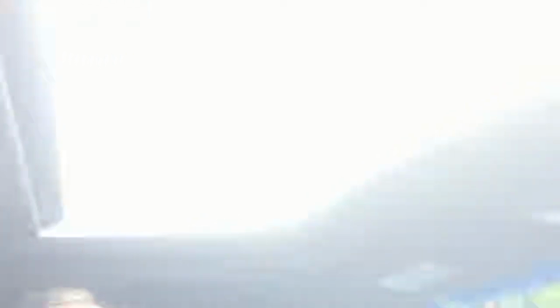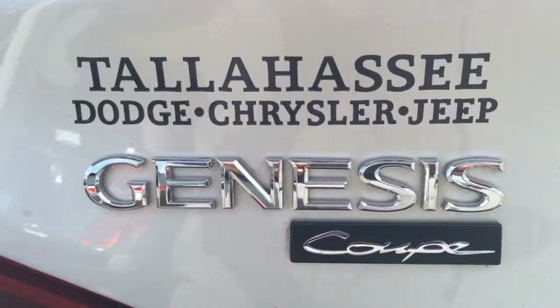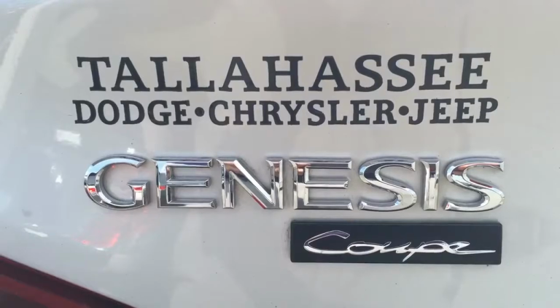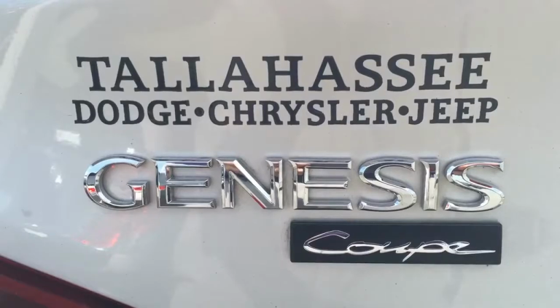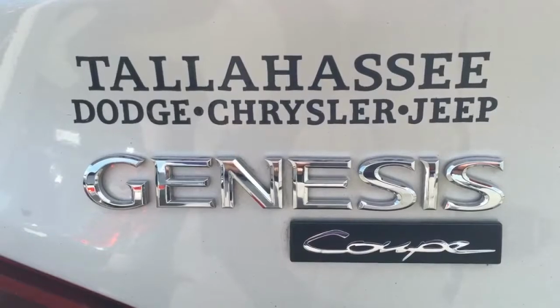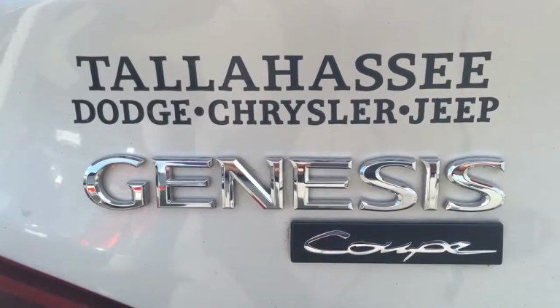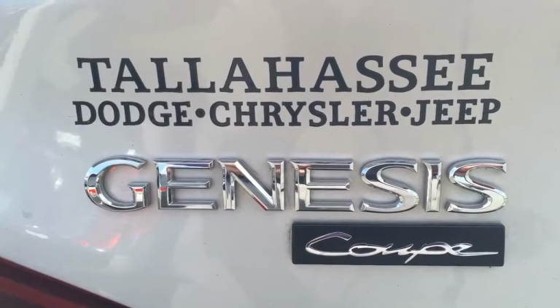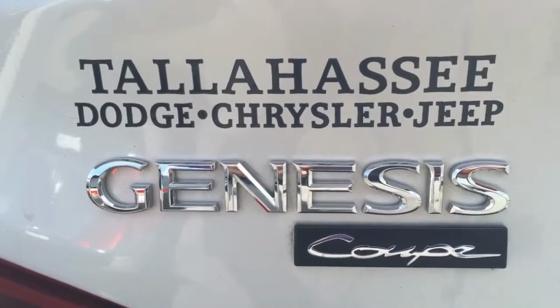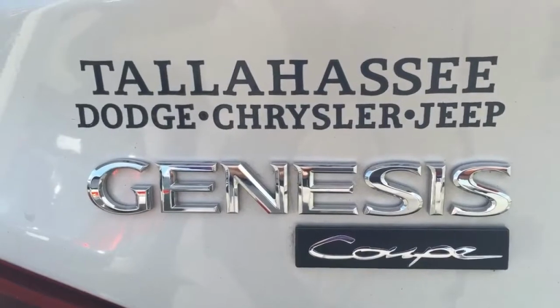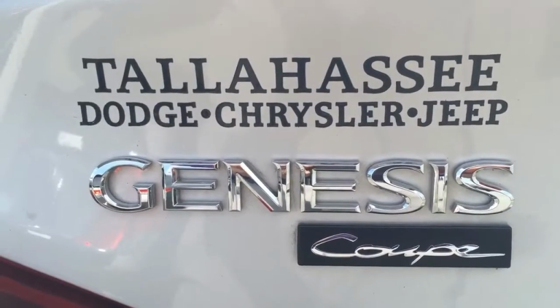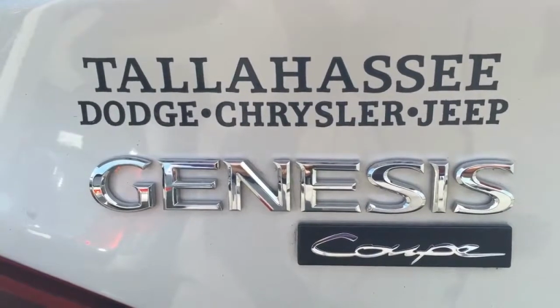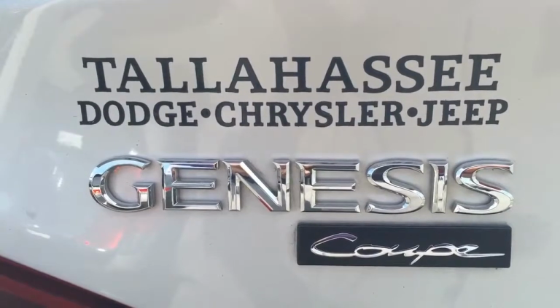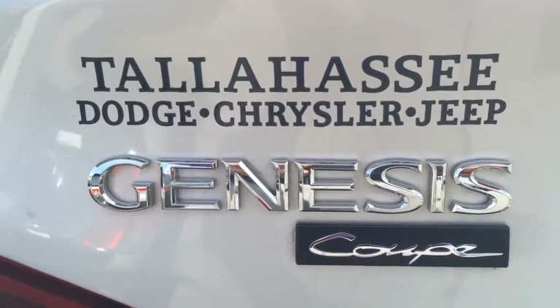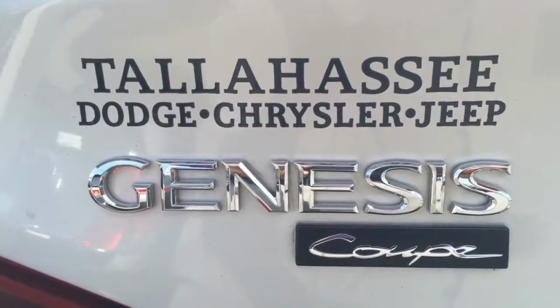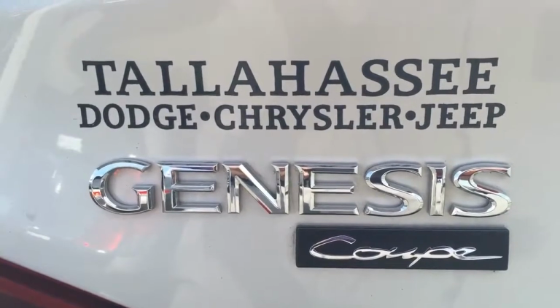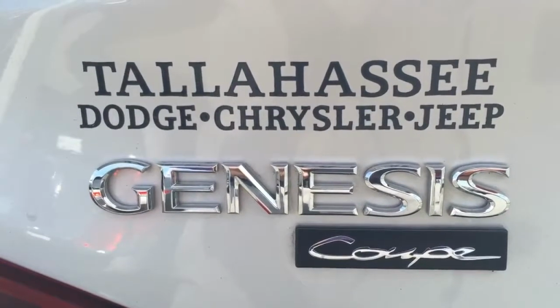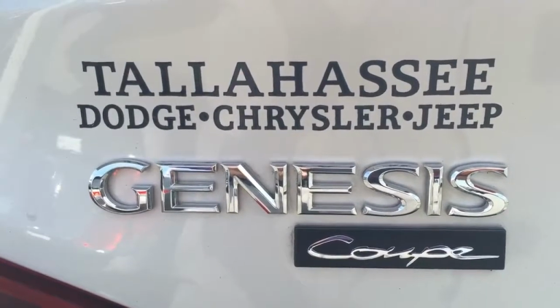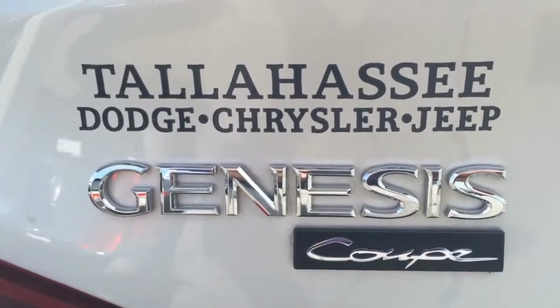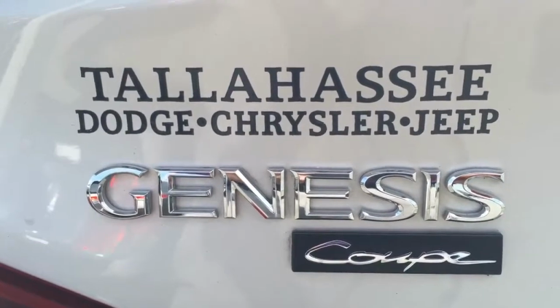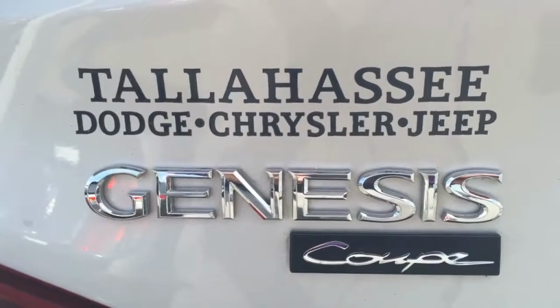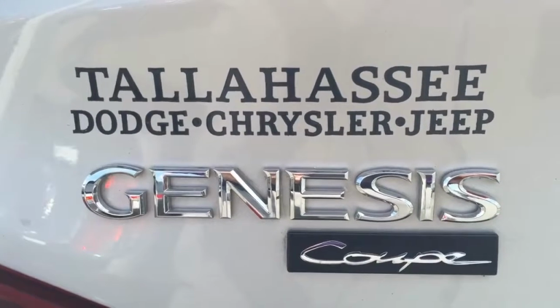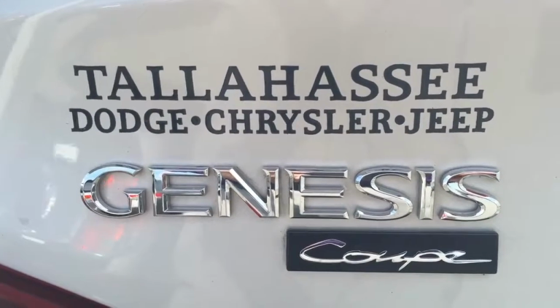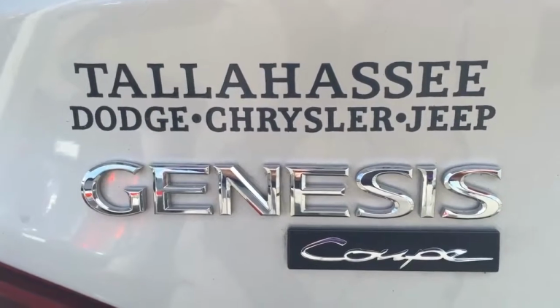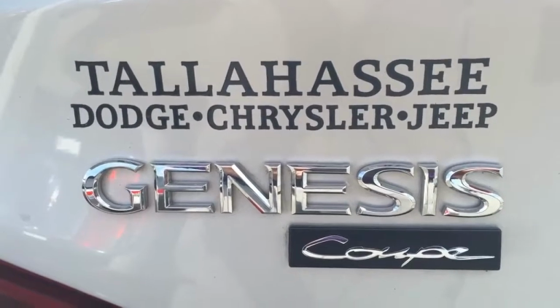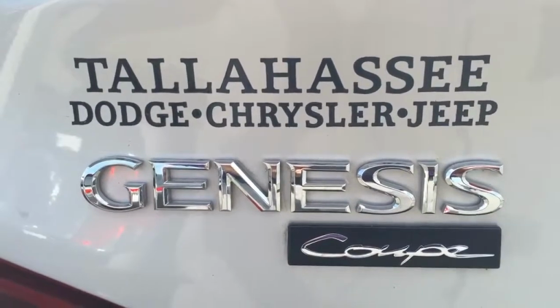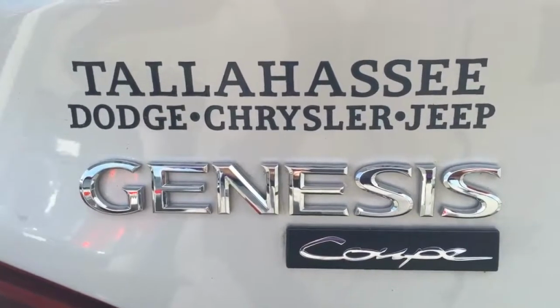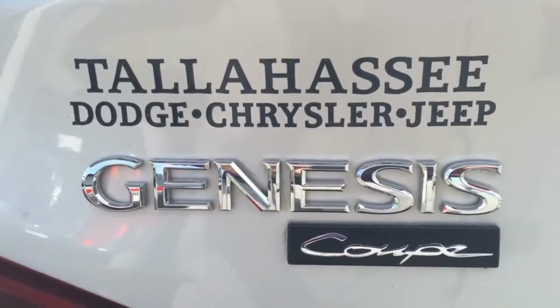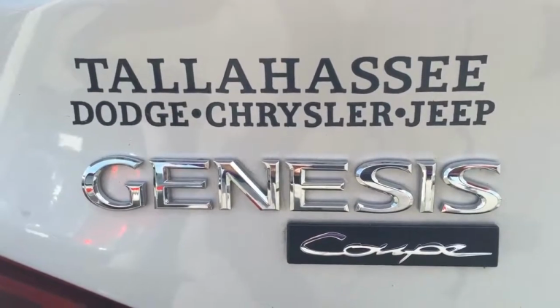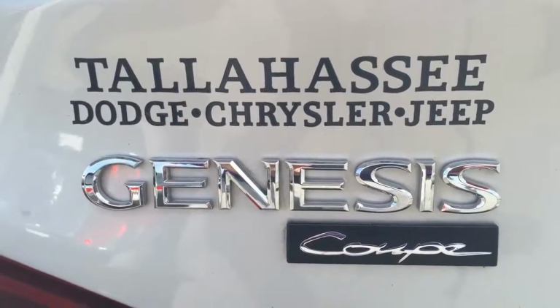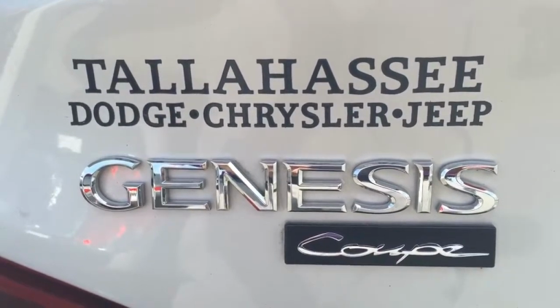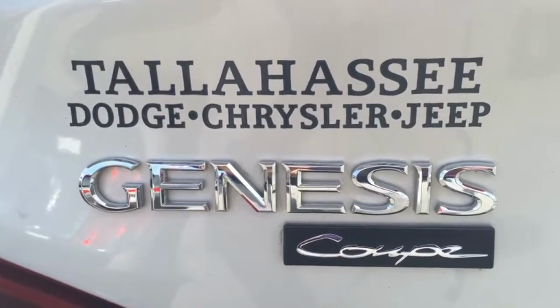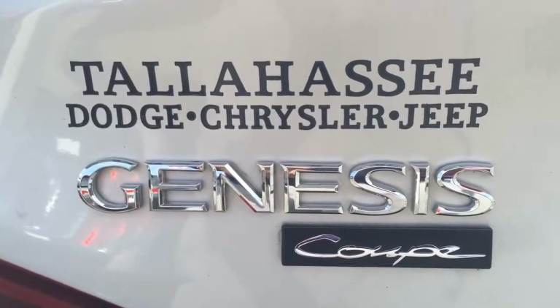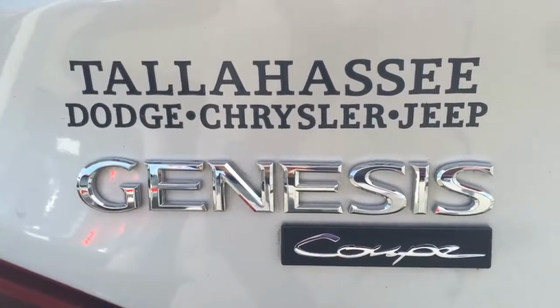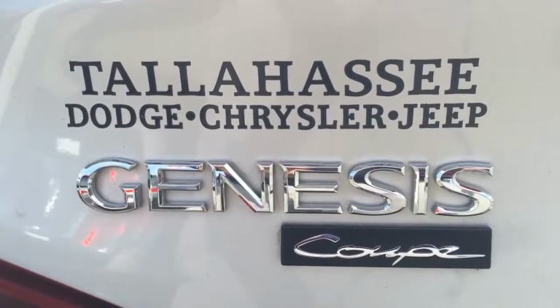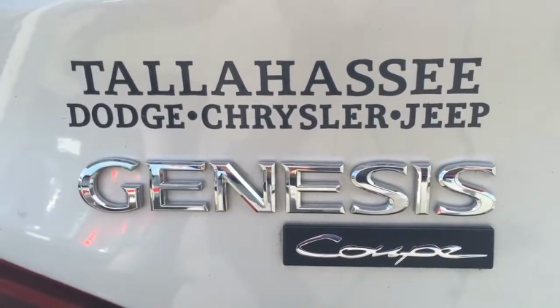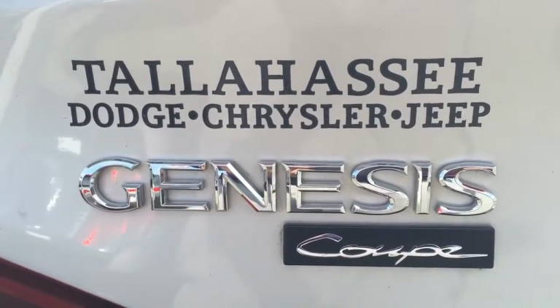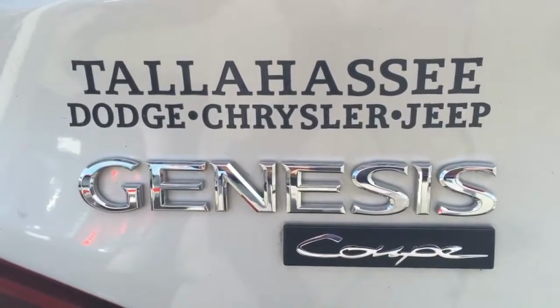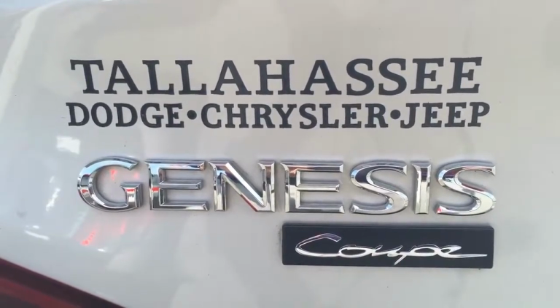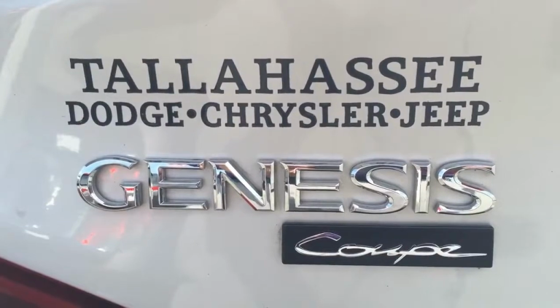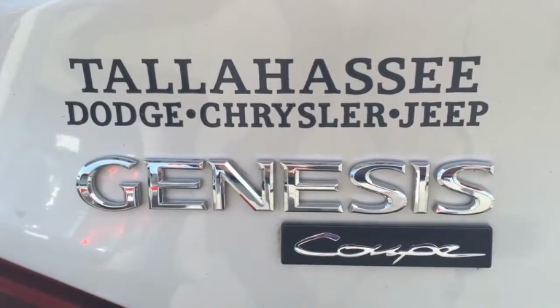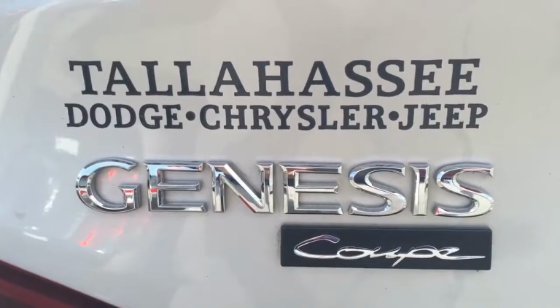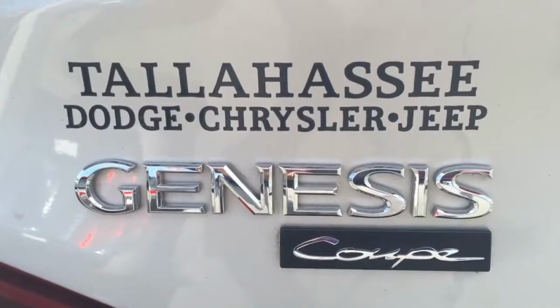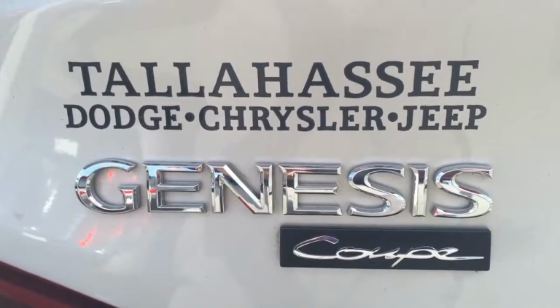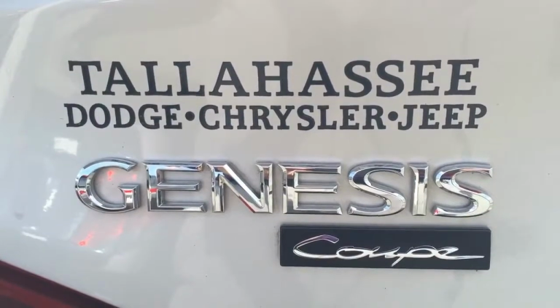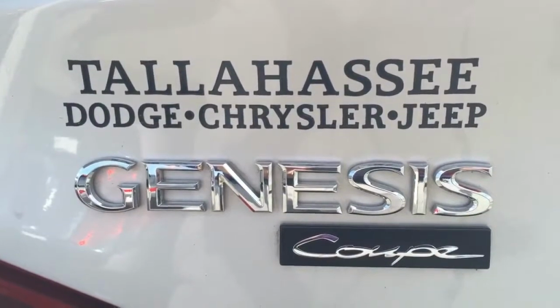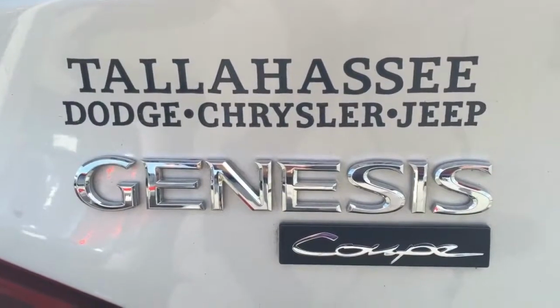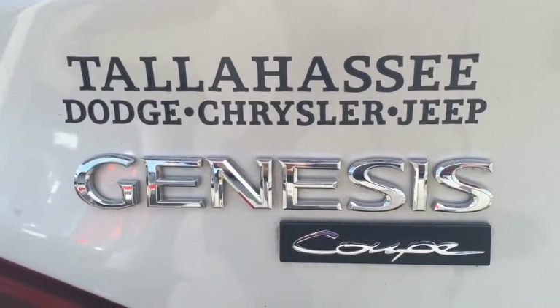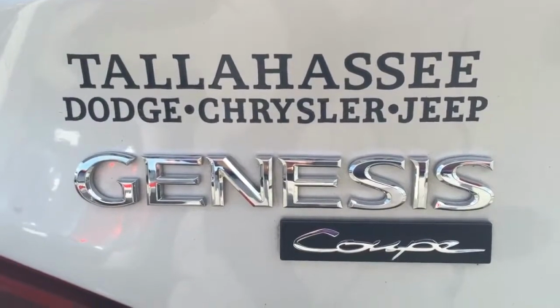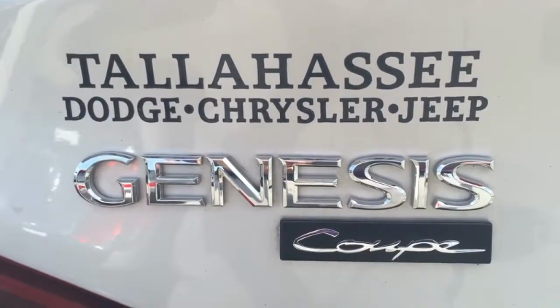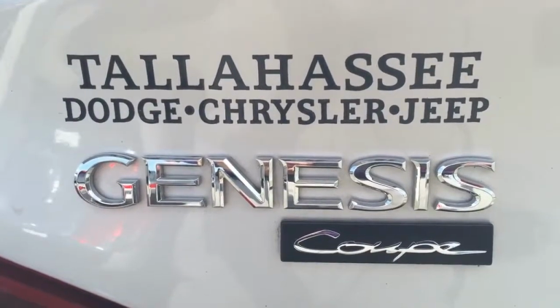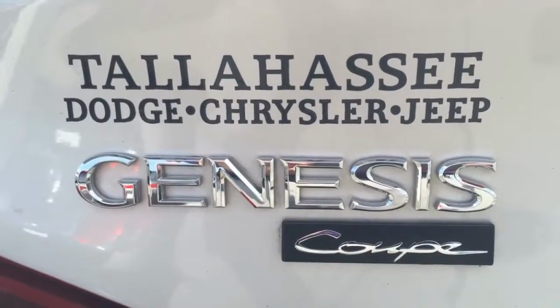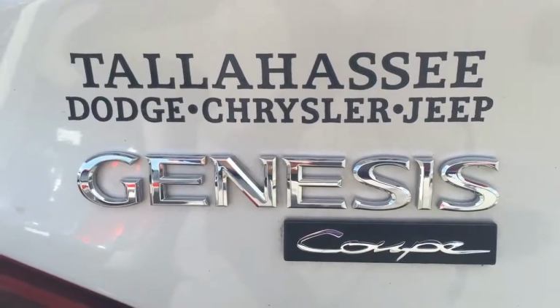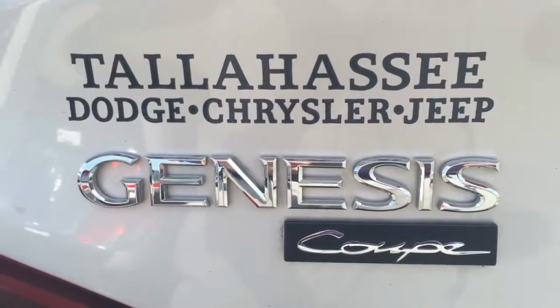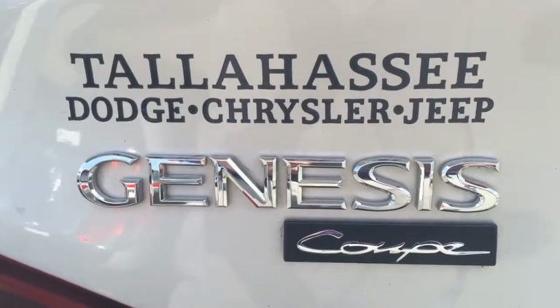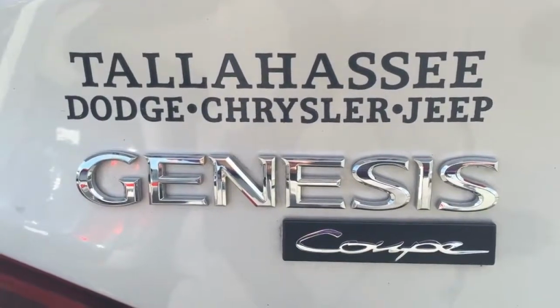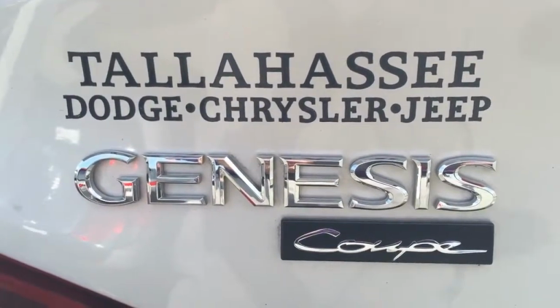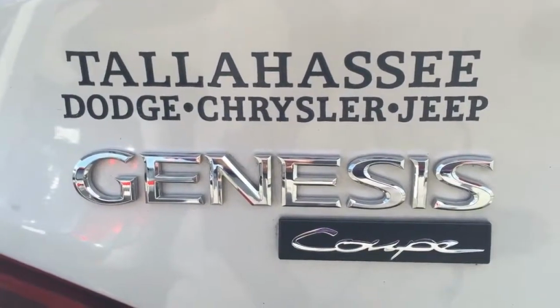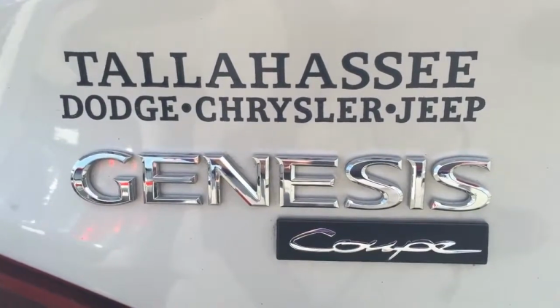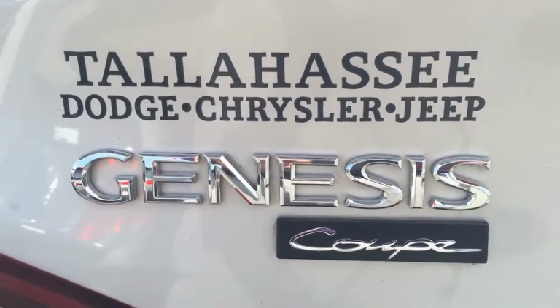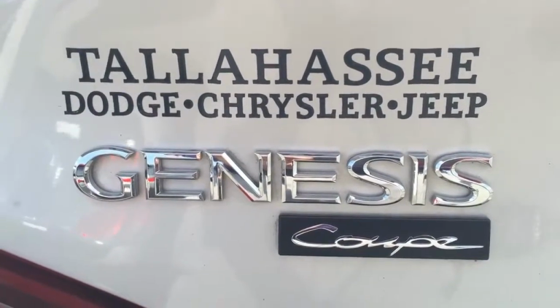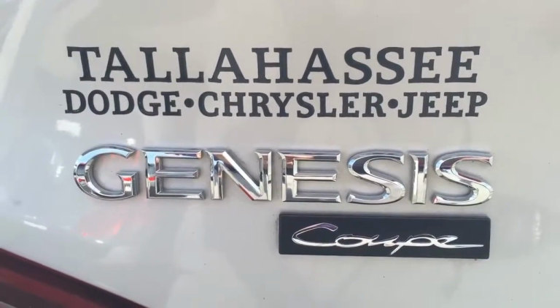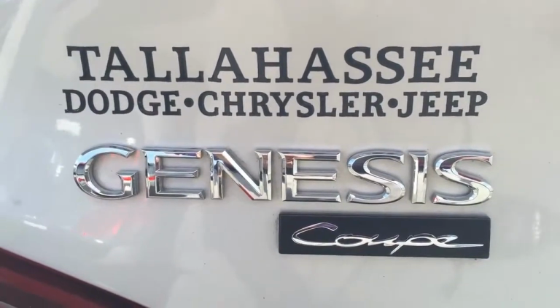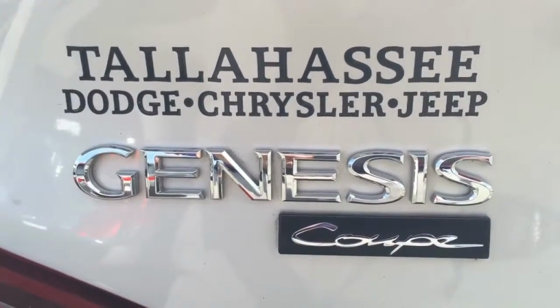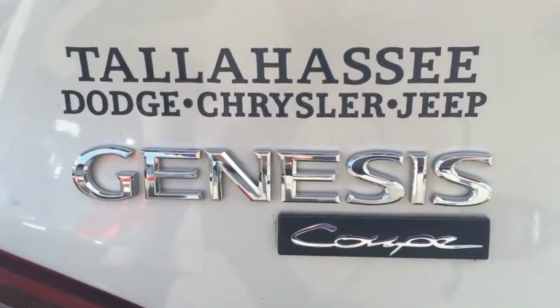Come see this Genesis Coupe at Tallahassee Dodge Chrysler Jeep brand Fiat, where they're right on the corner and always right on the price.